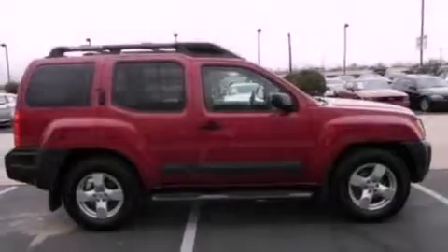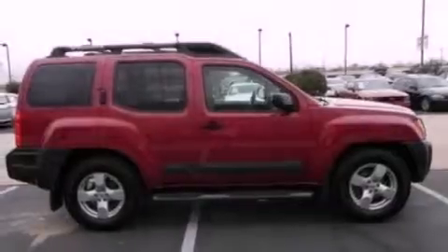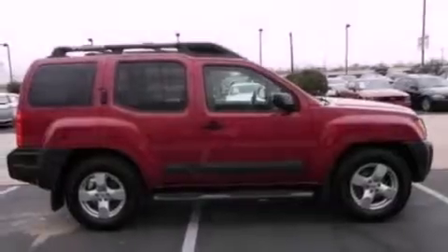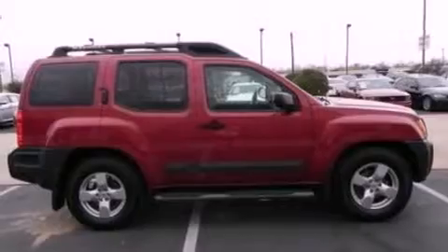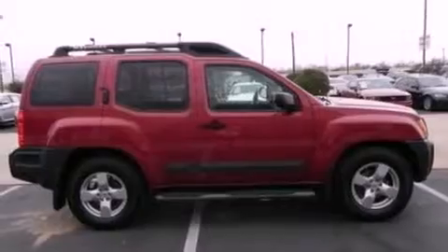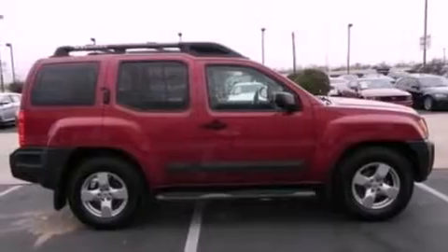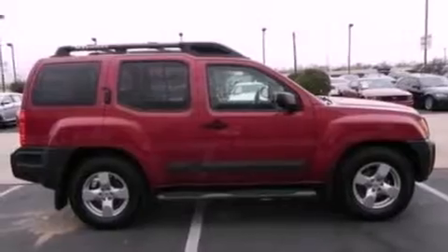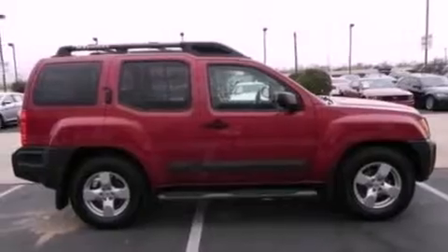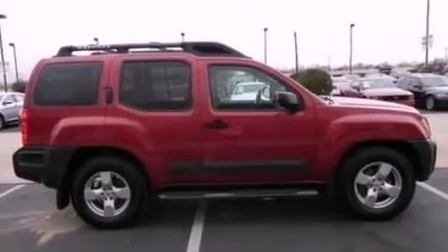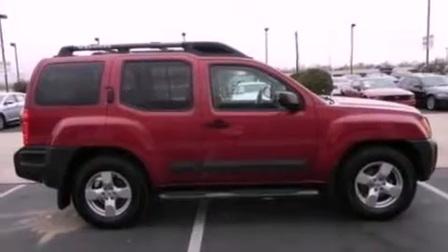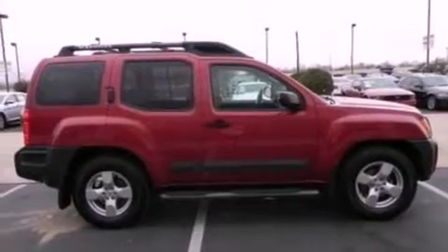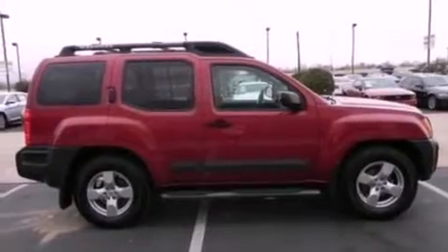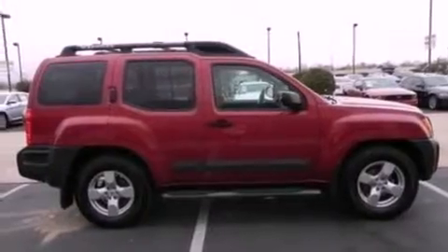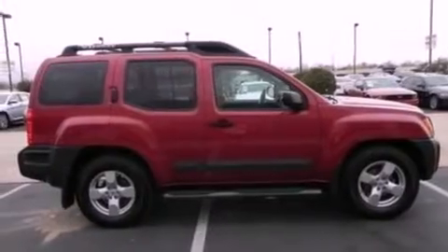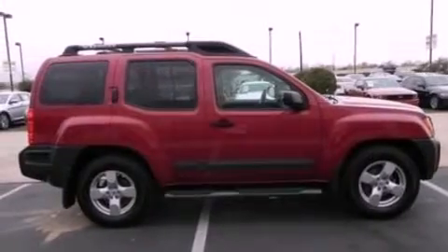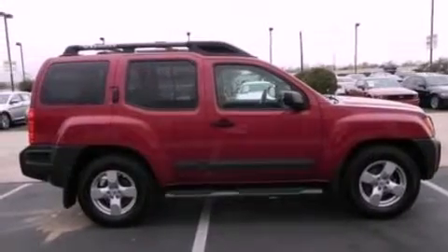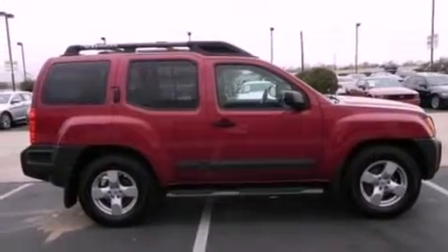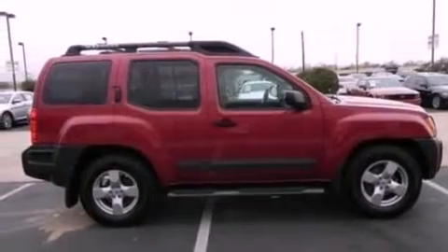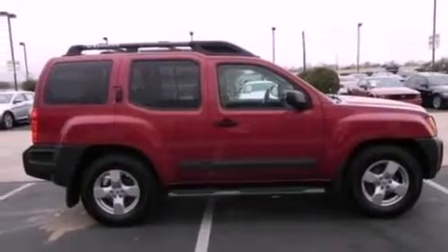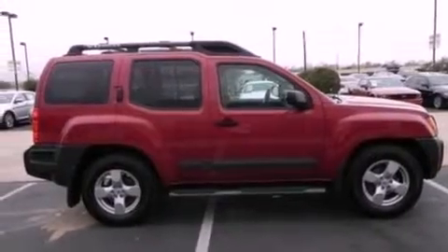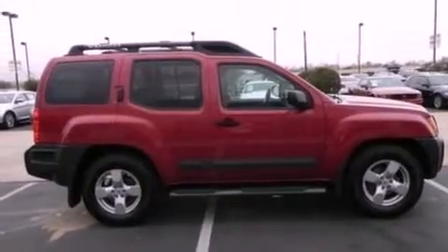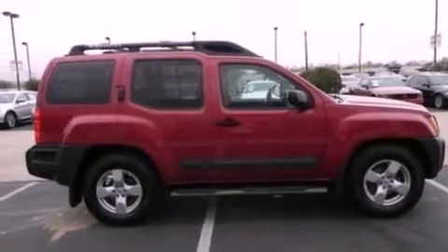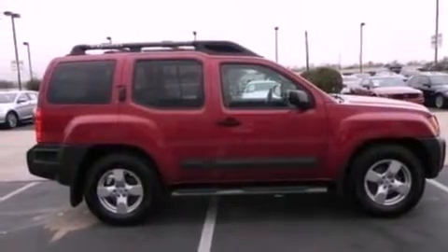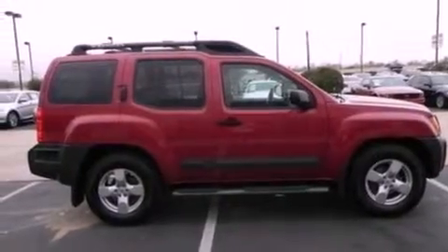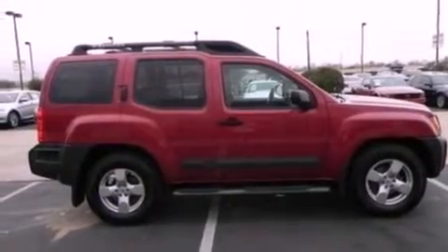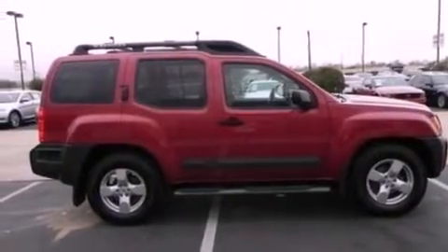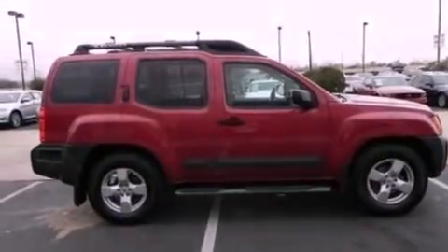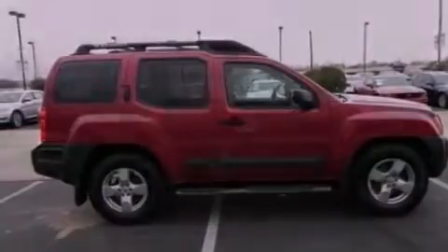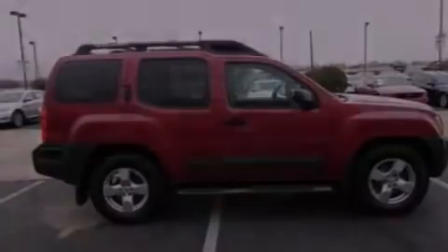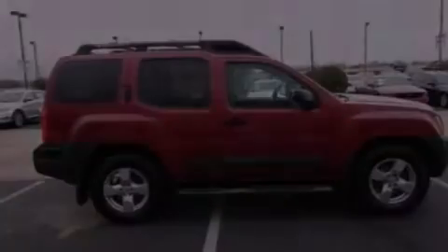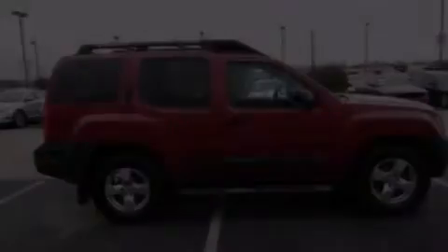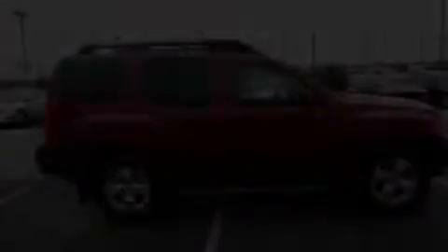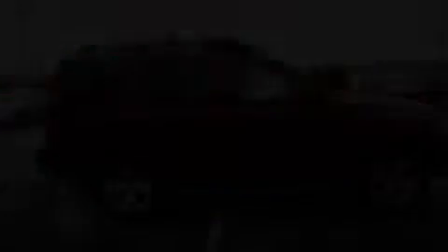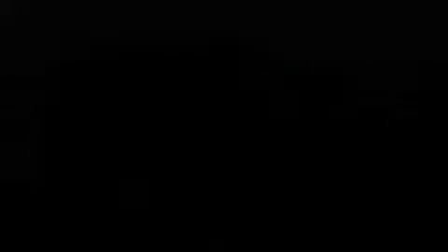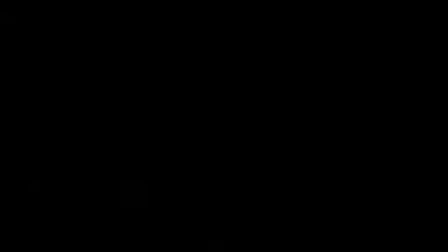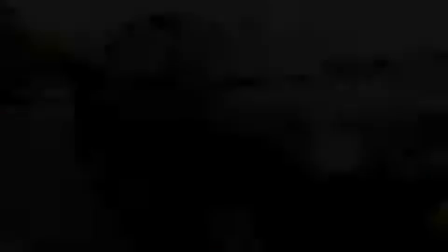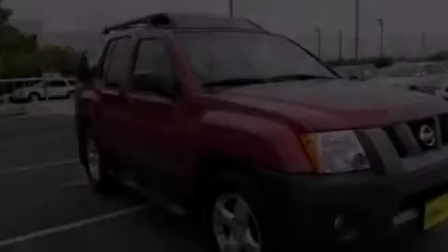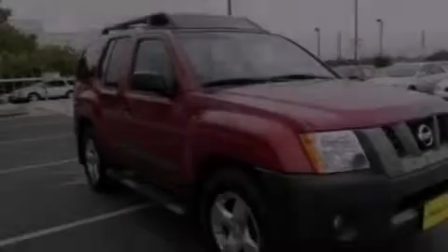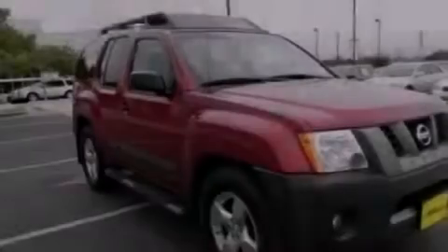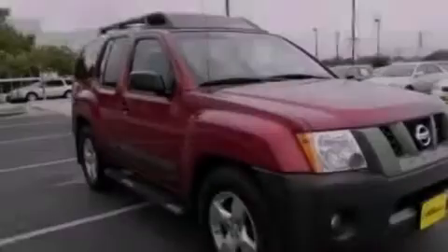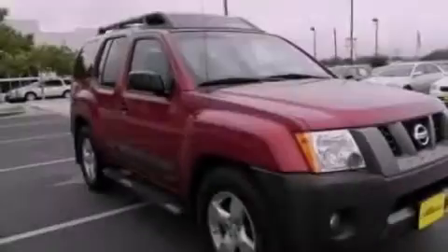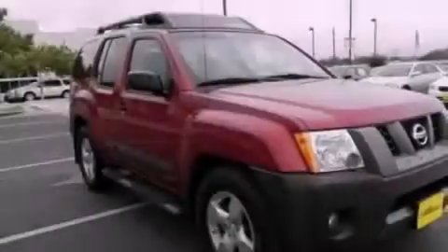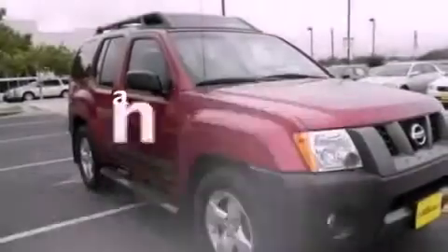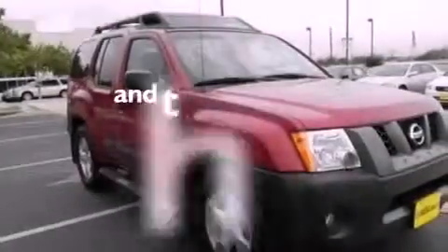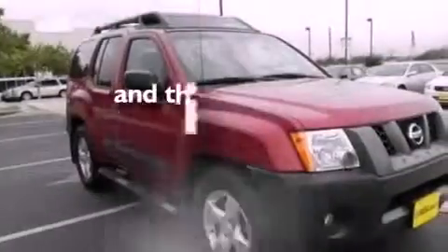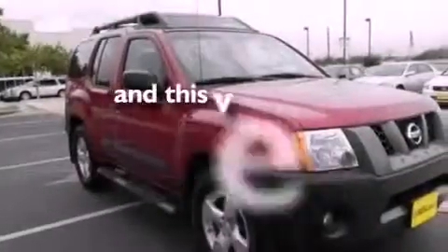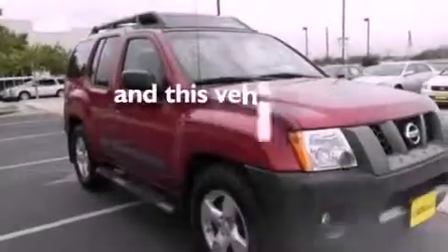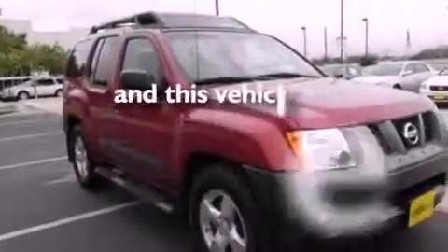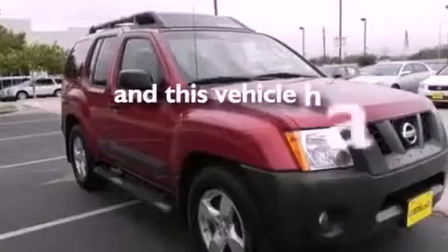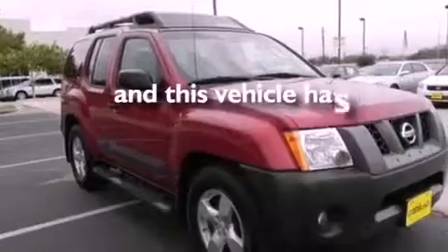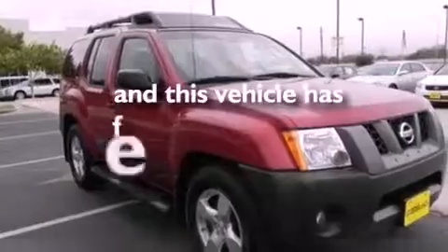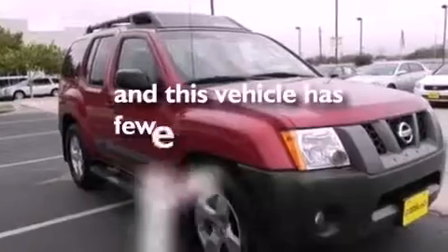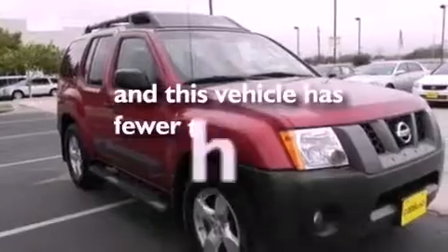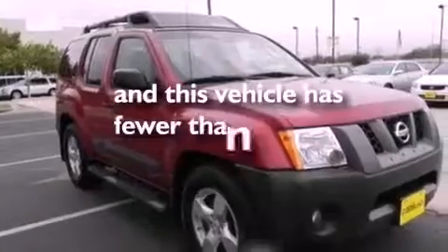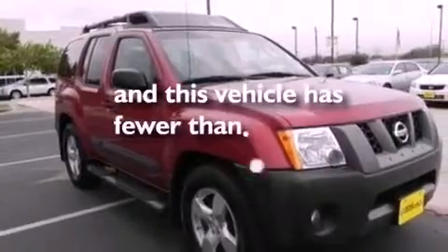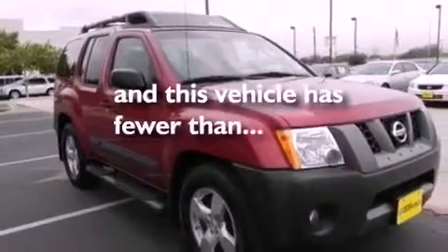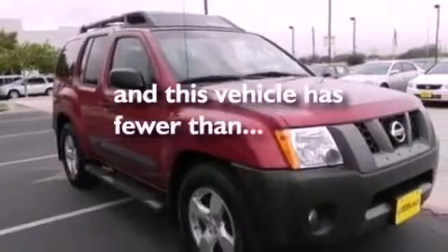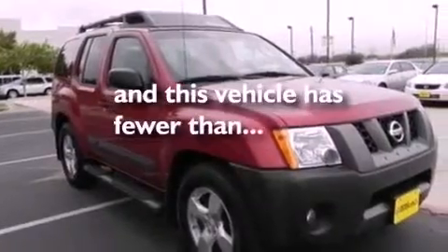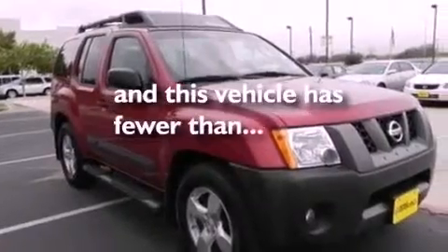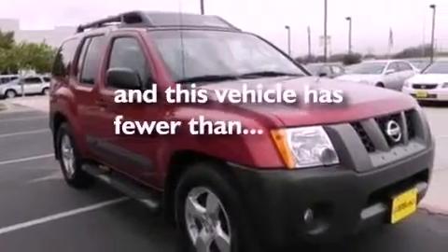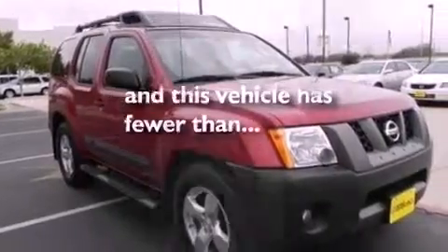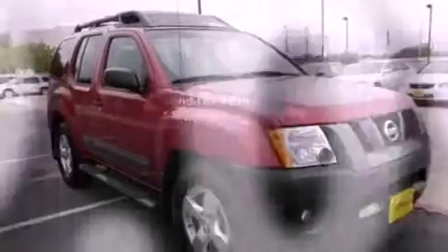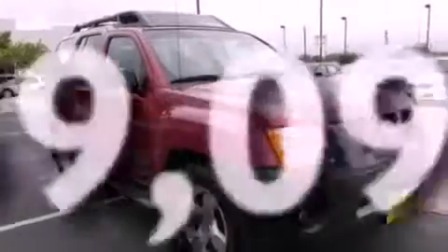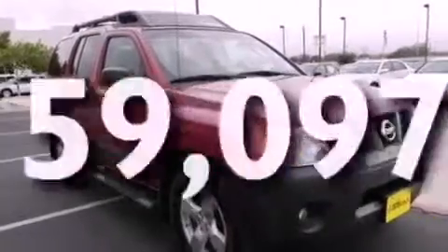Additional features include privacy glass, an anti-lock braking system, cruise control, and this vehicle has fewer than 60,000 miles on the odometer.